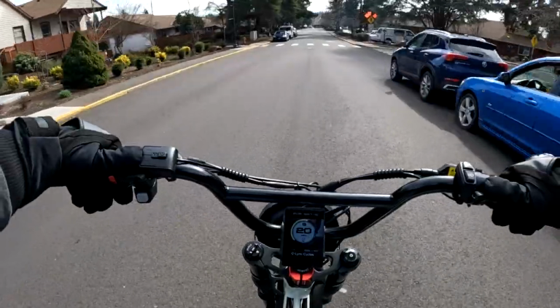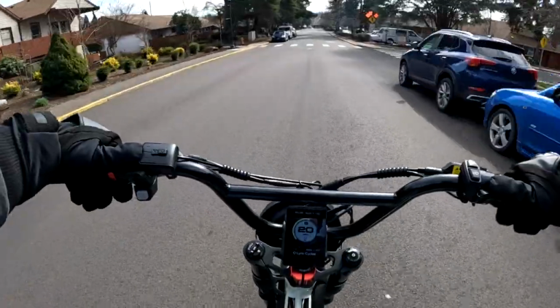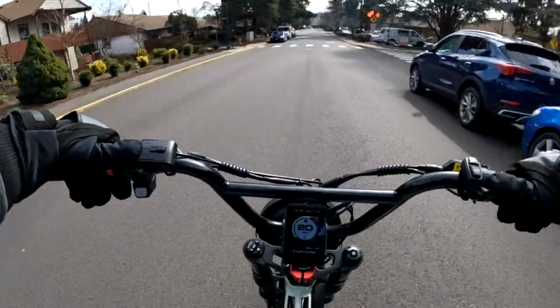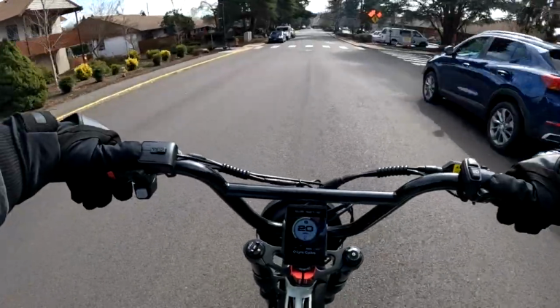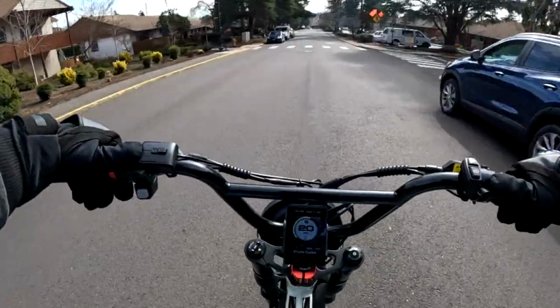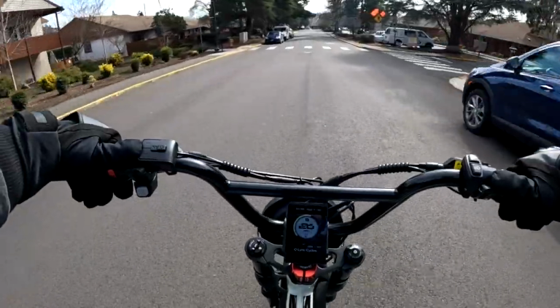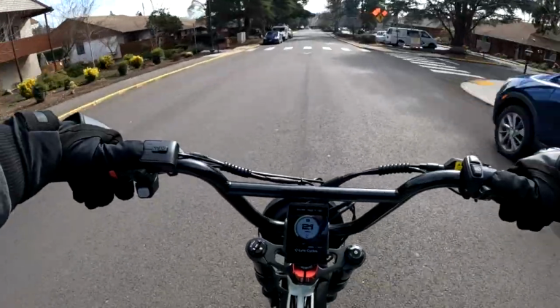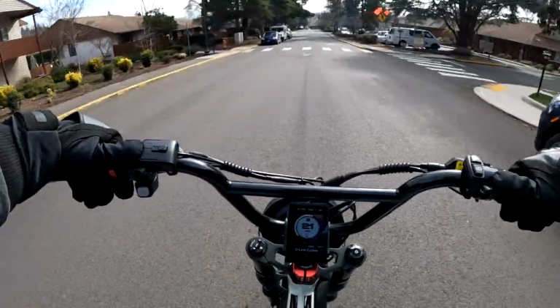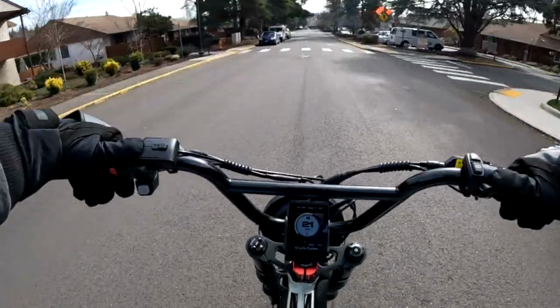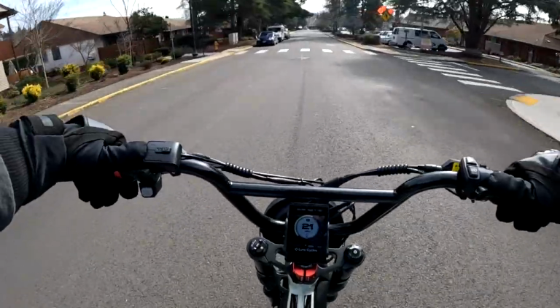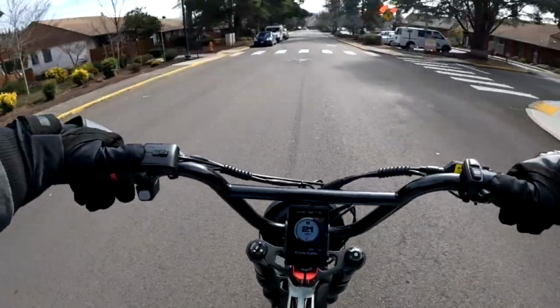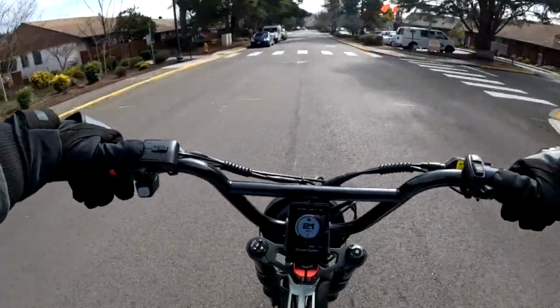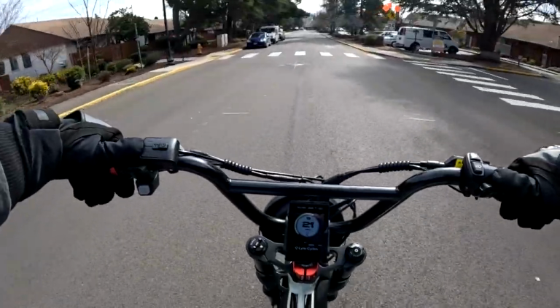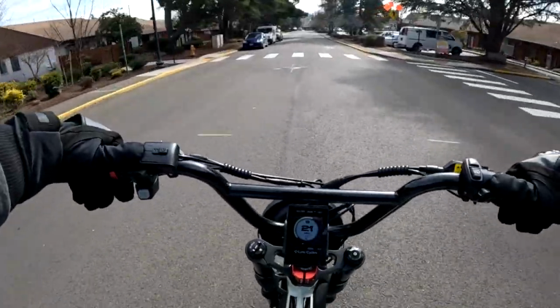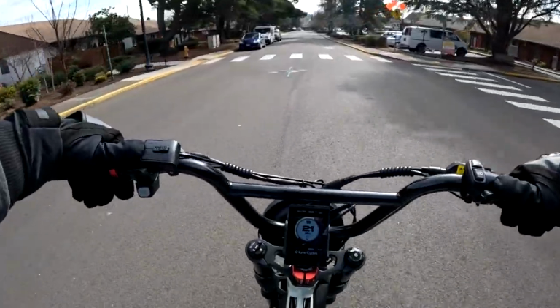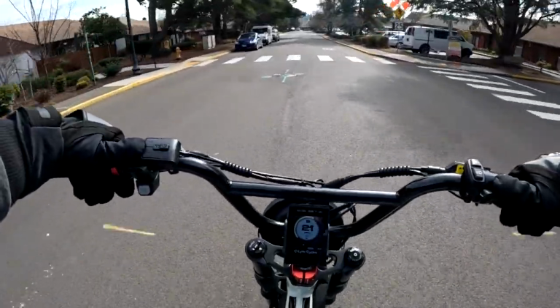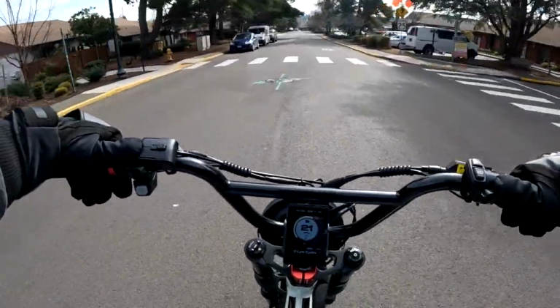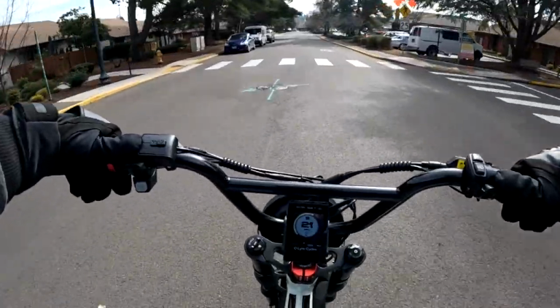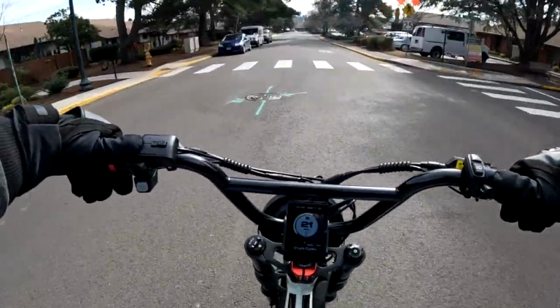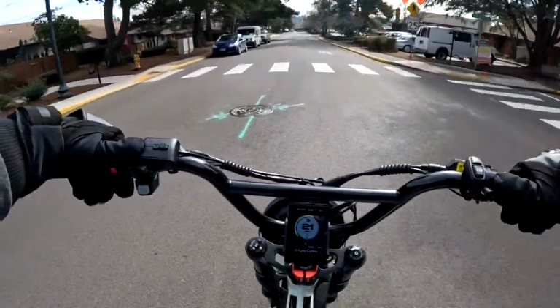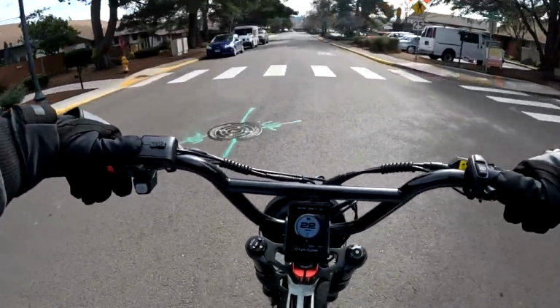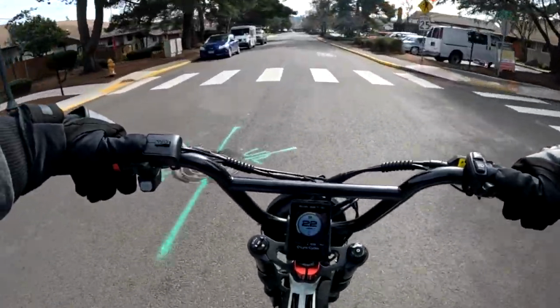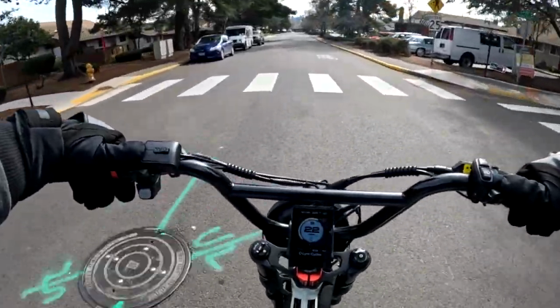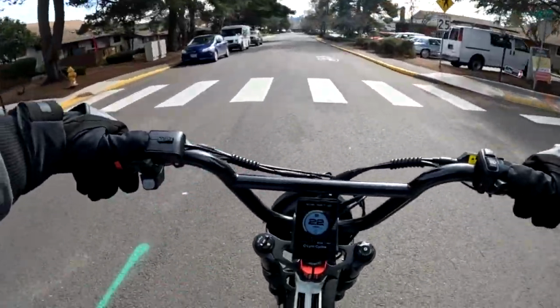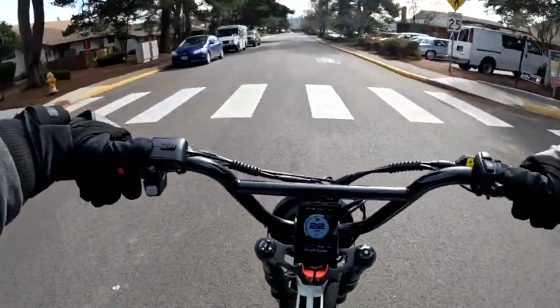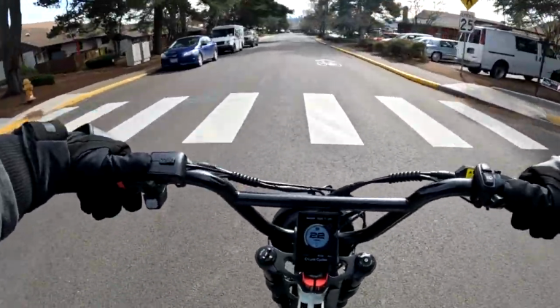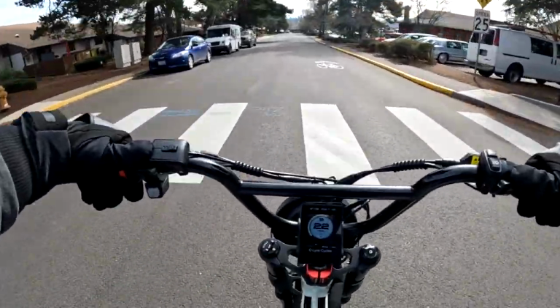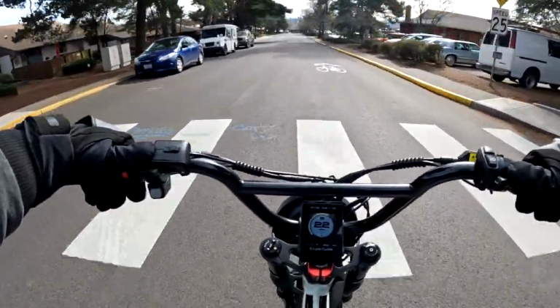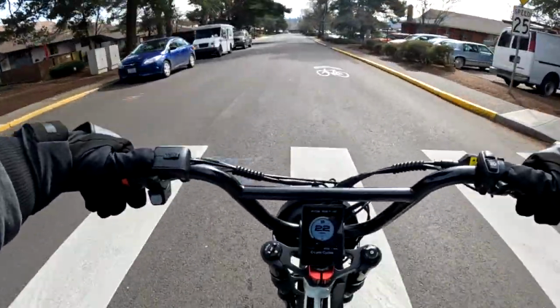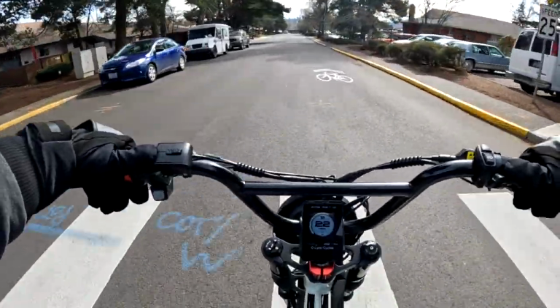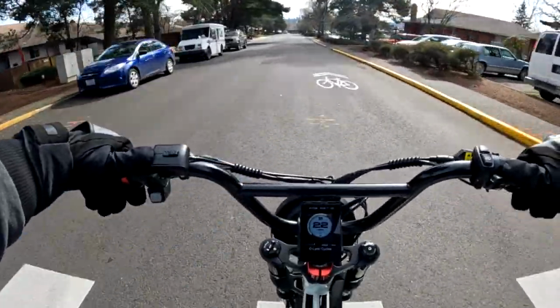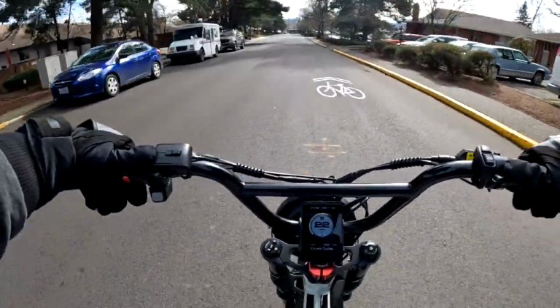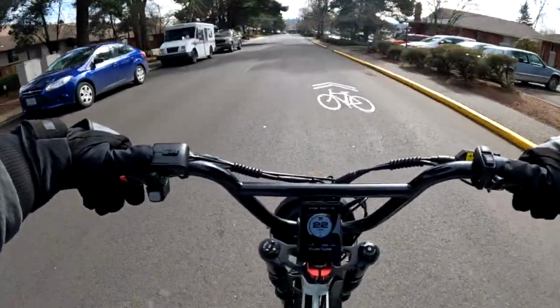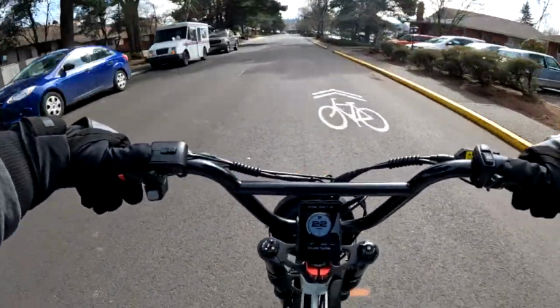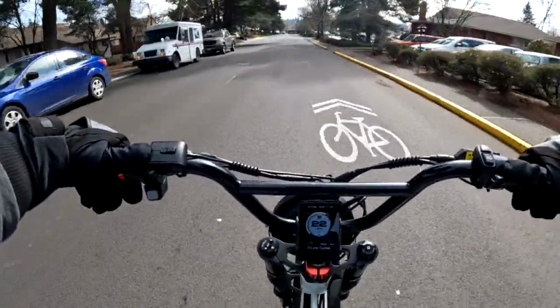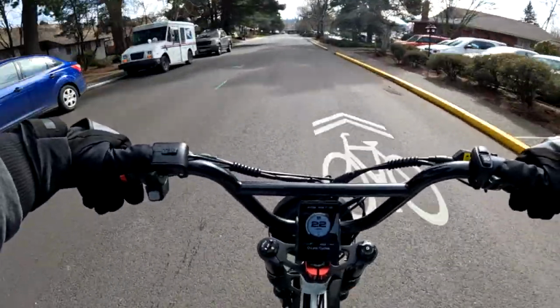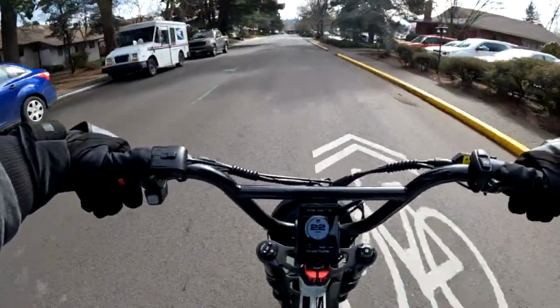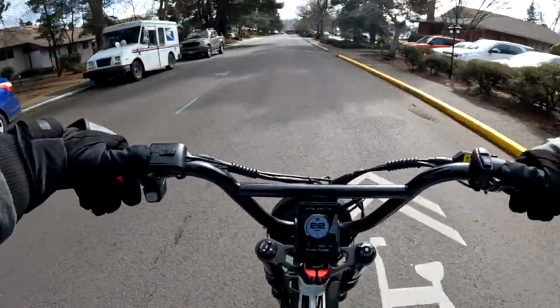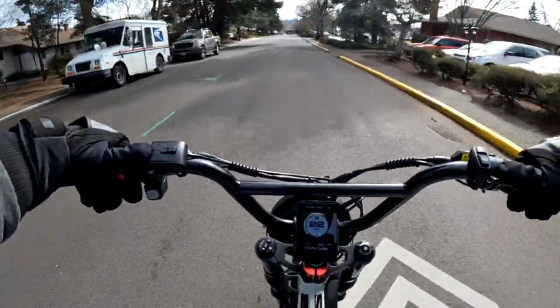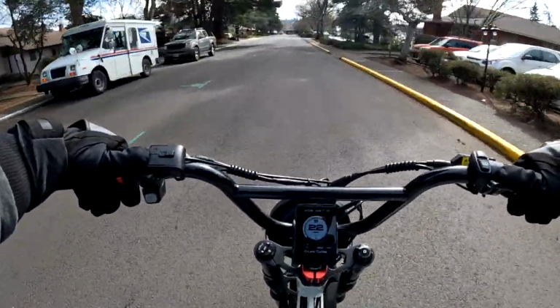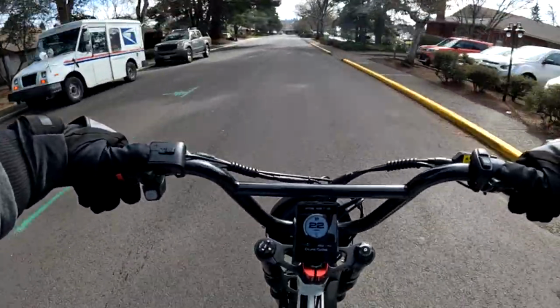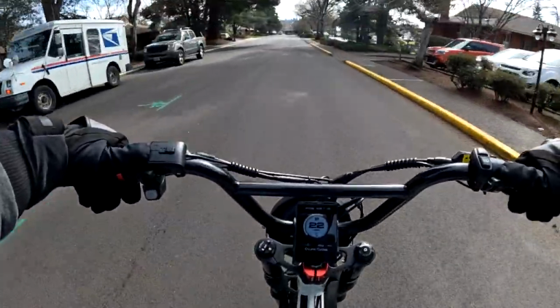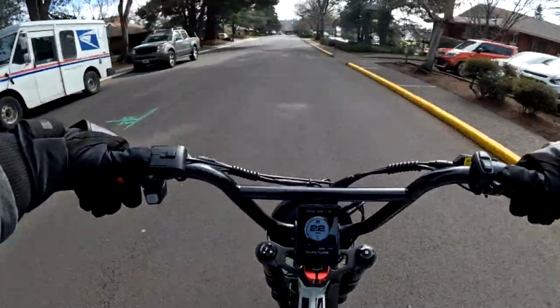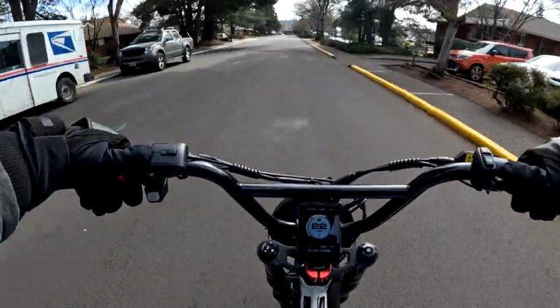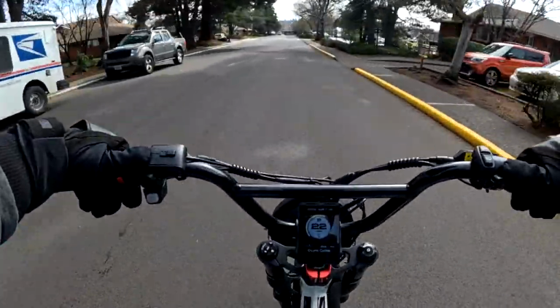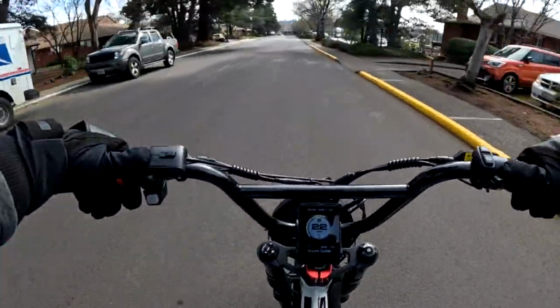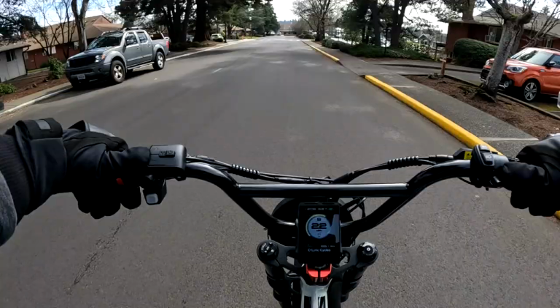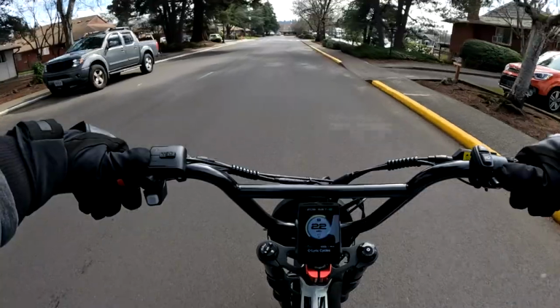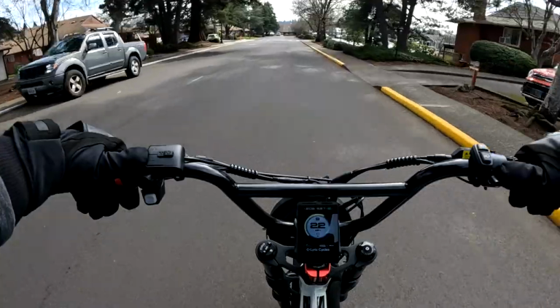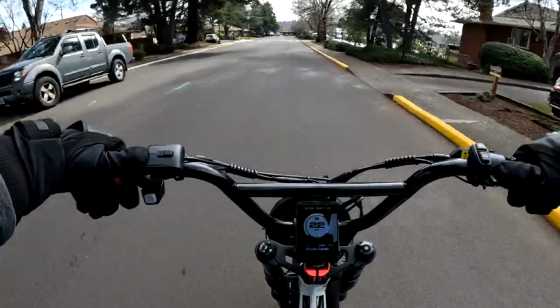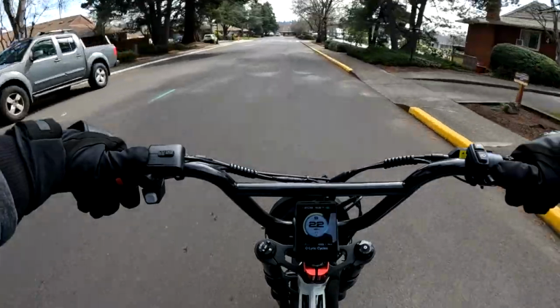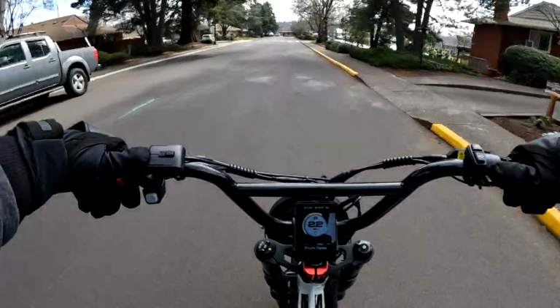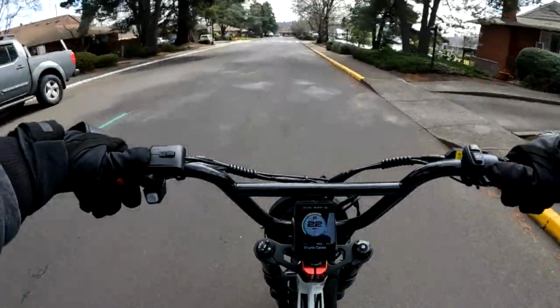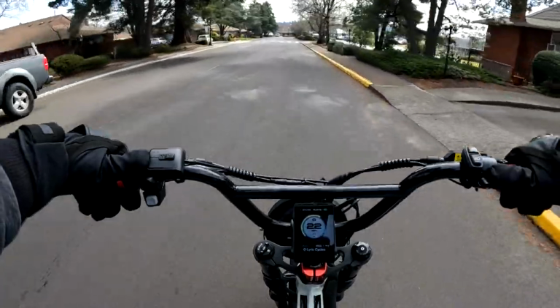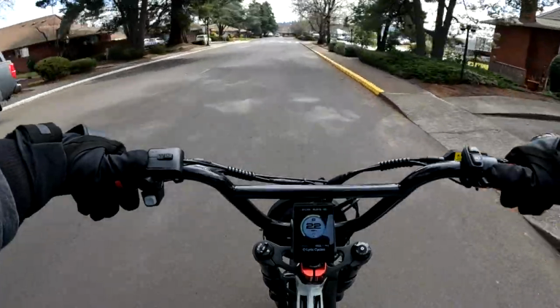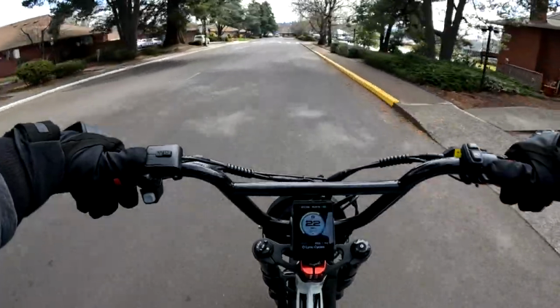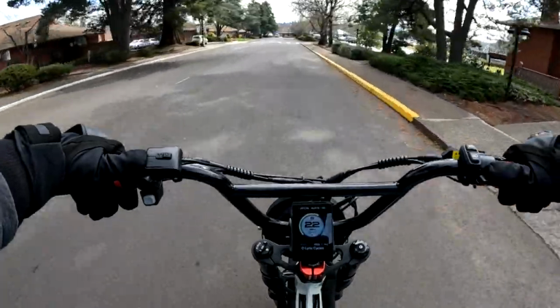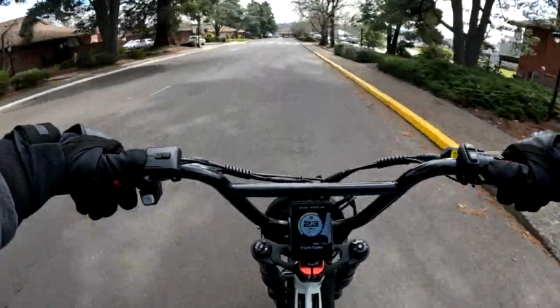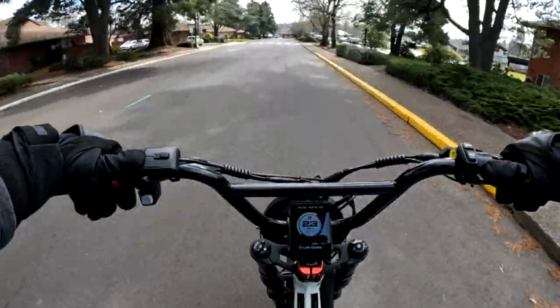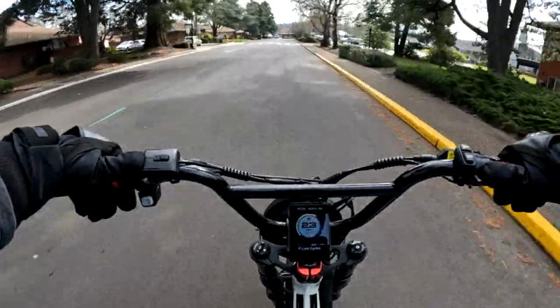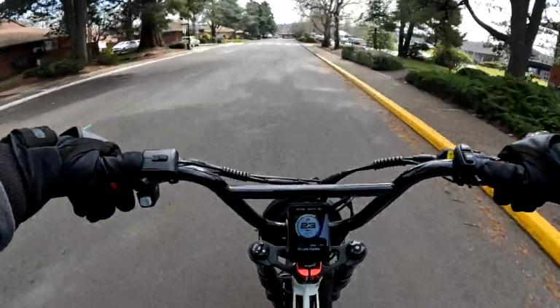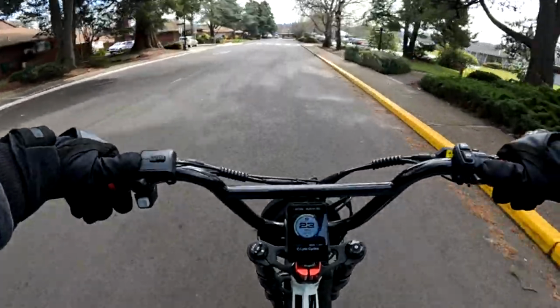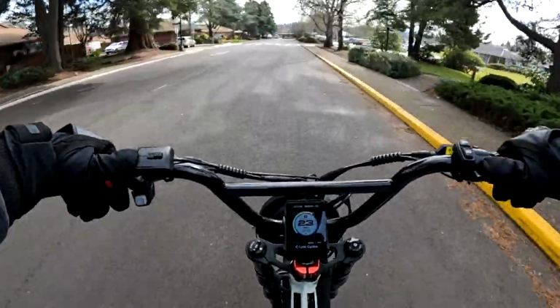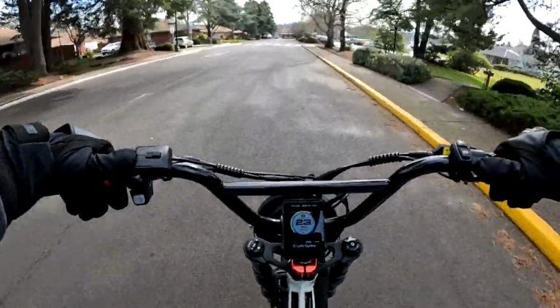I think I need to get a mirror on this bike — I can't tell if there's somebody behind me right now.